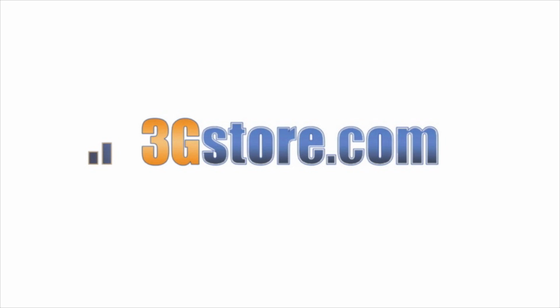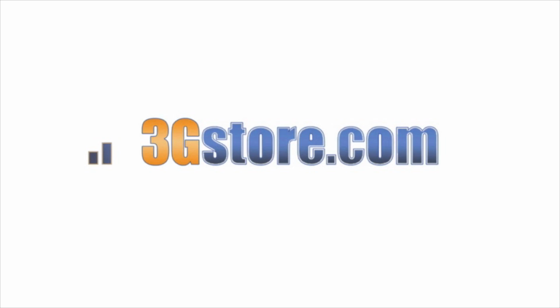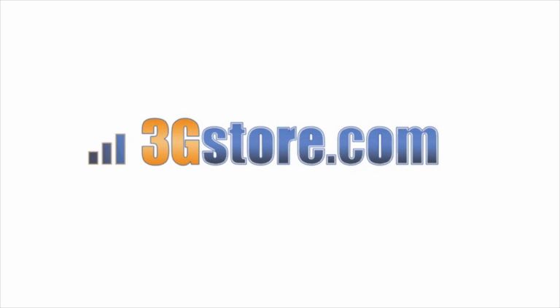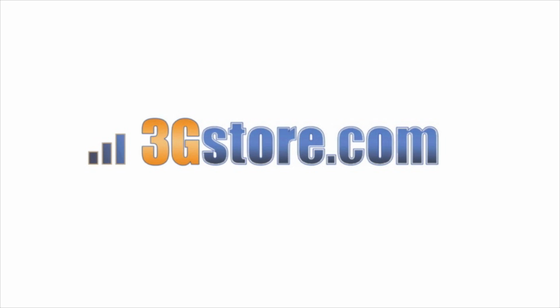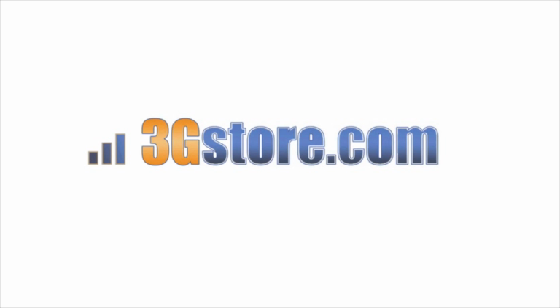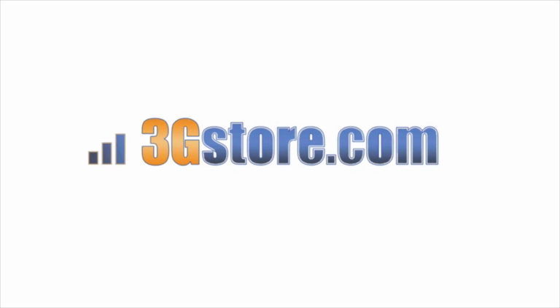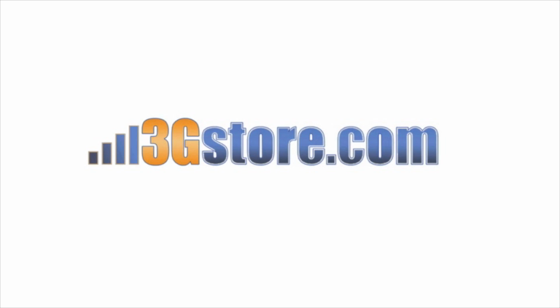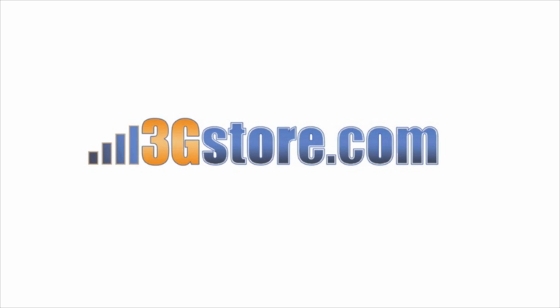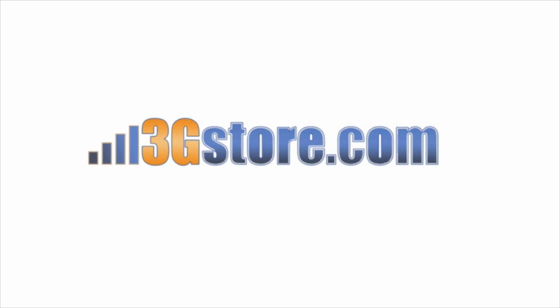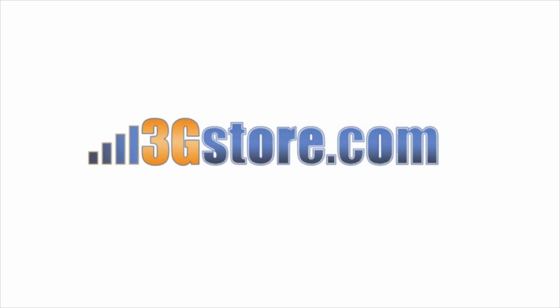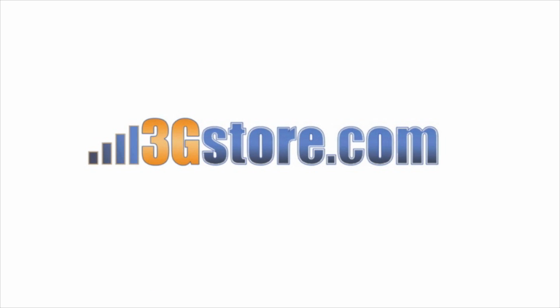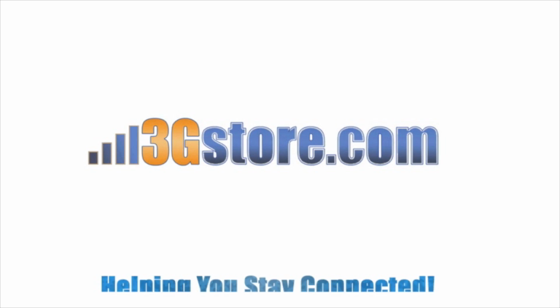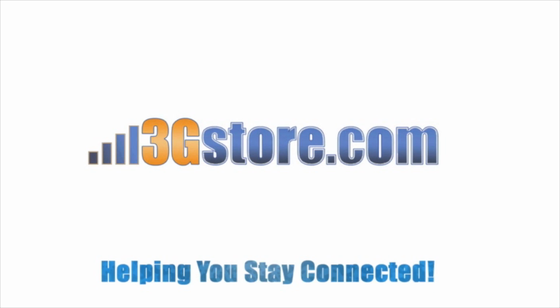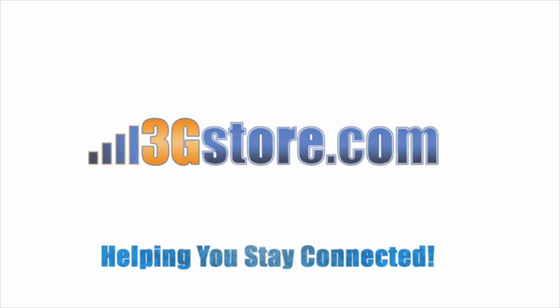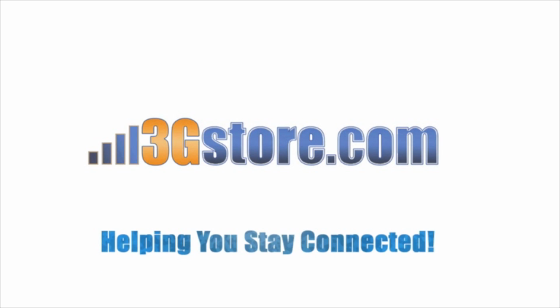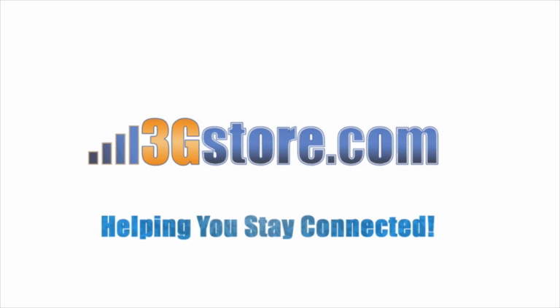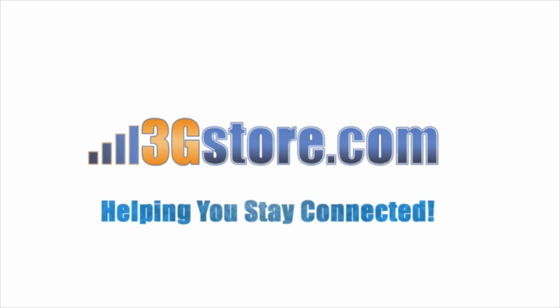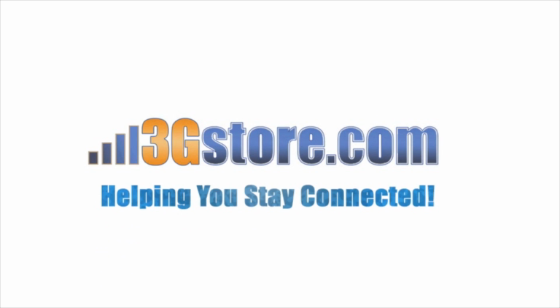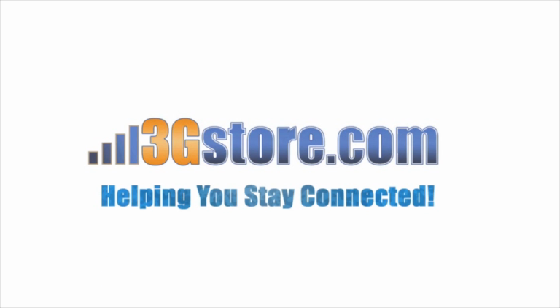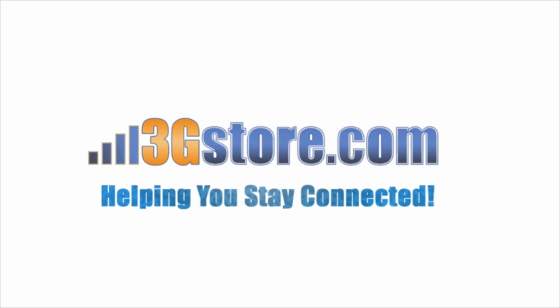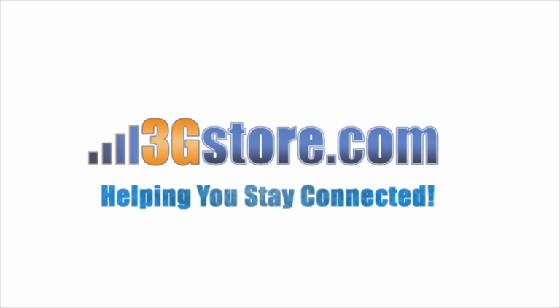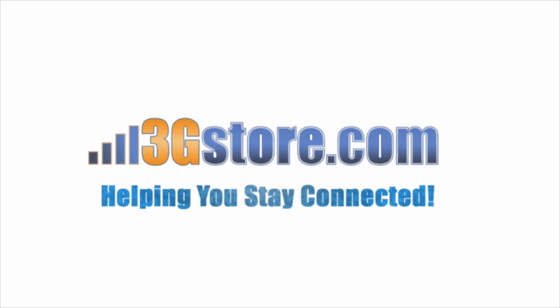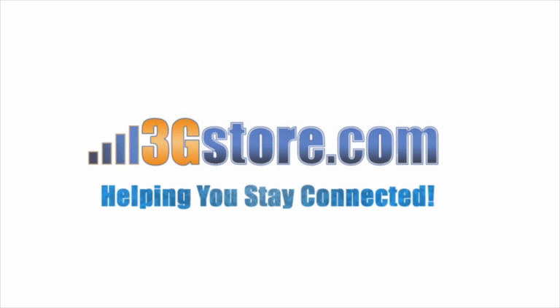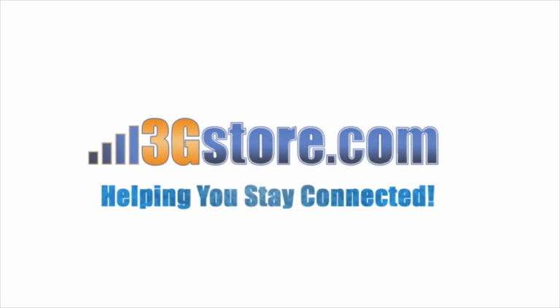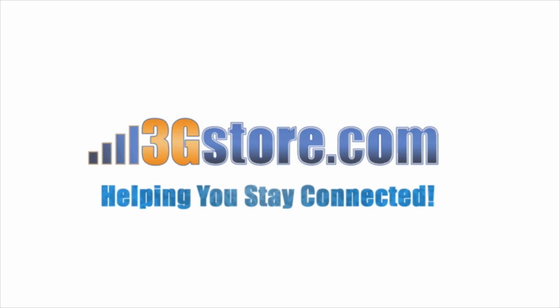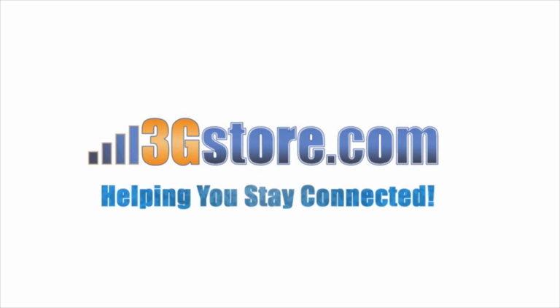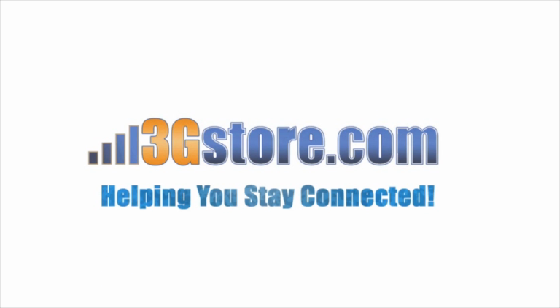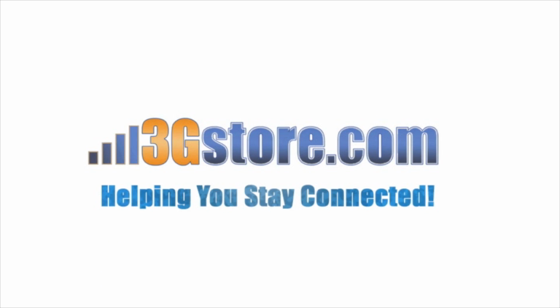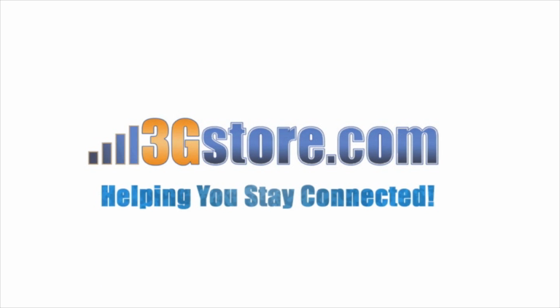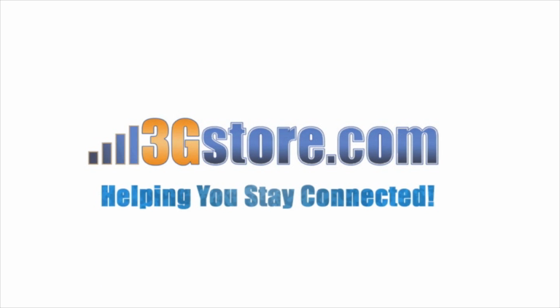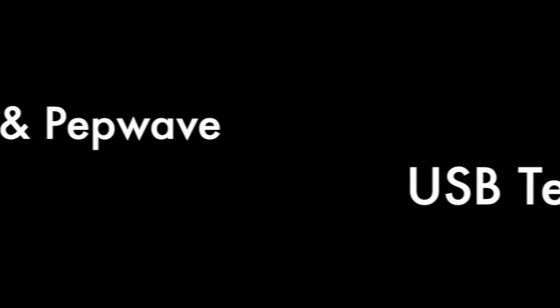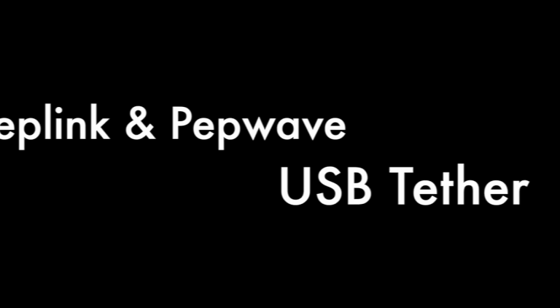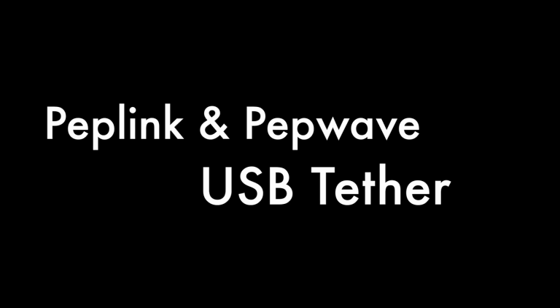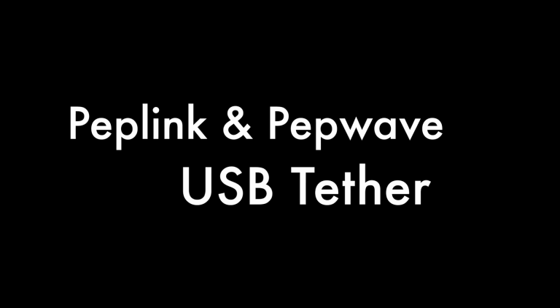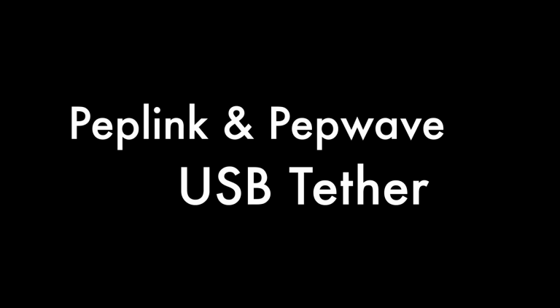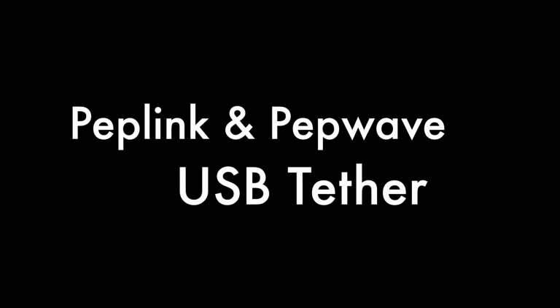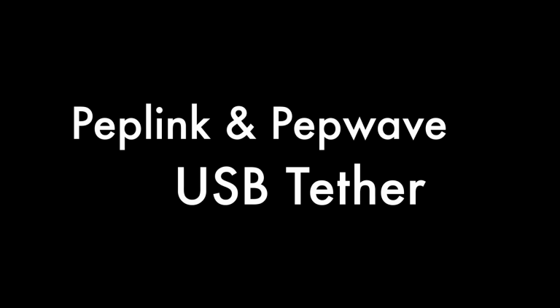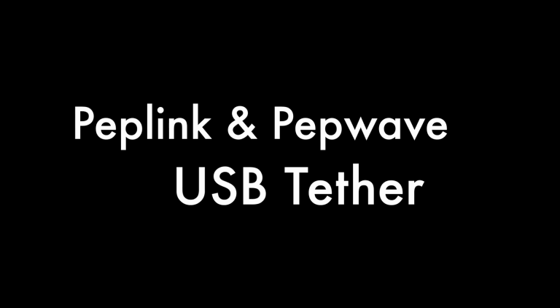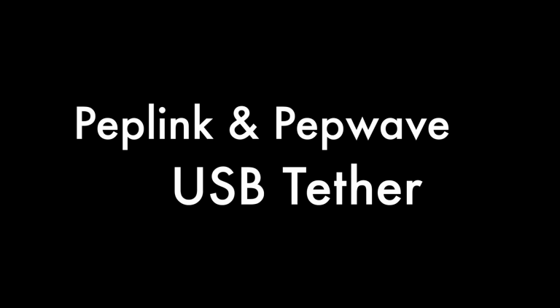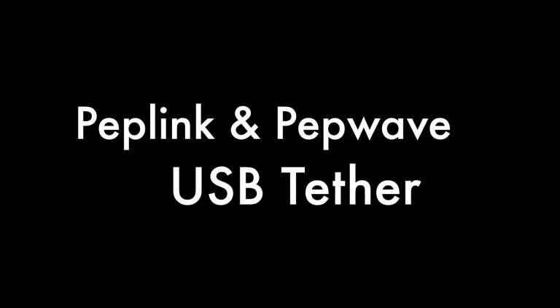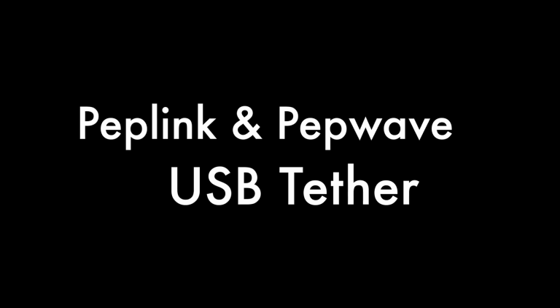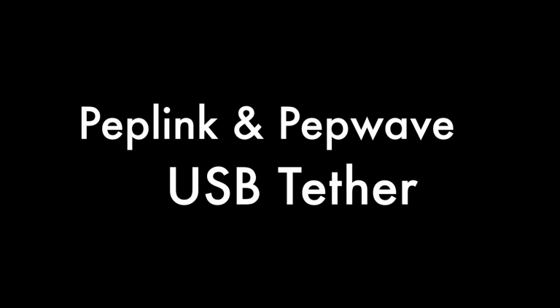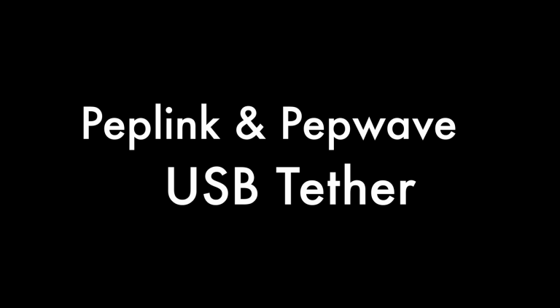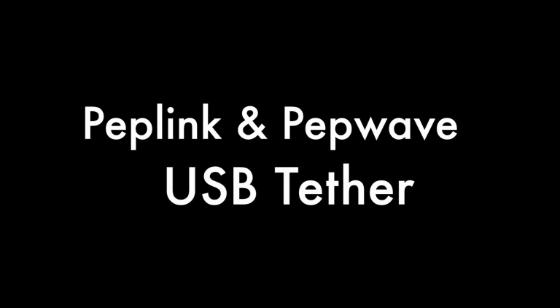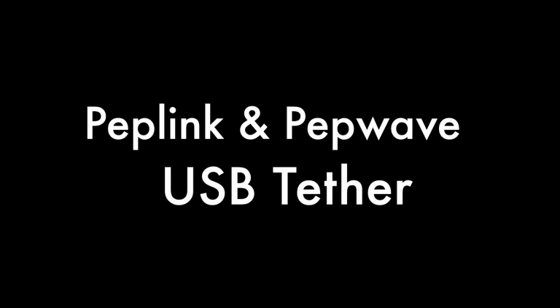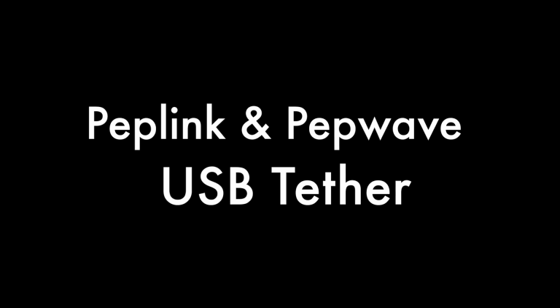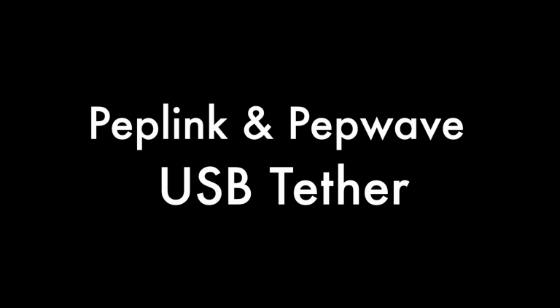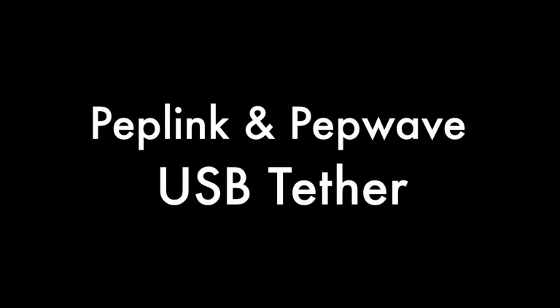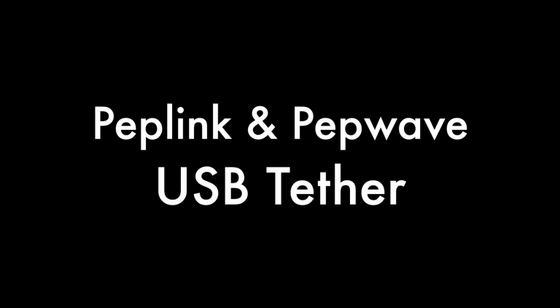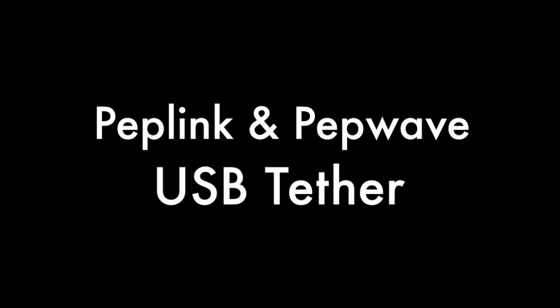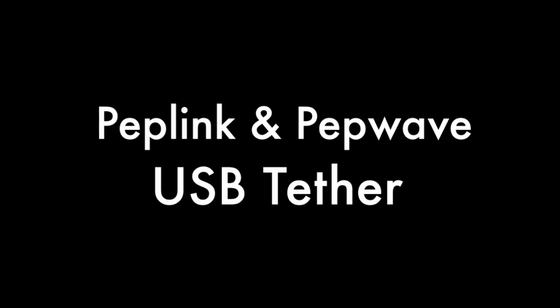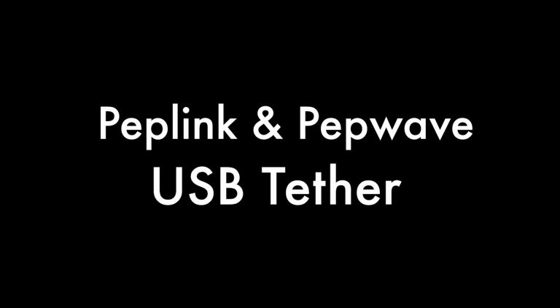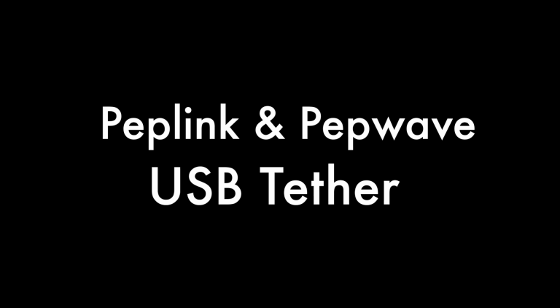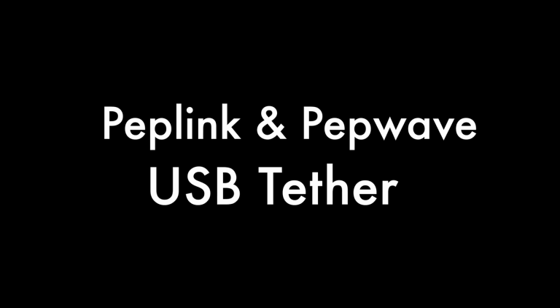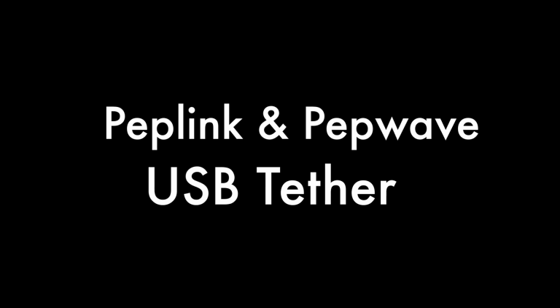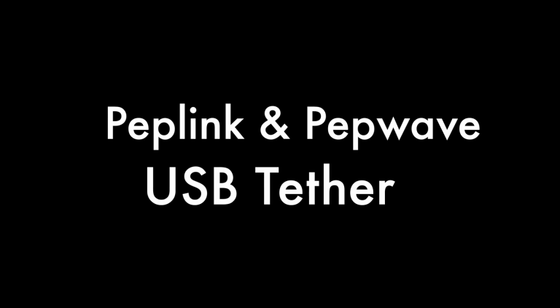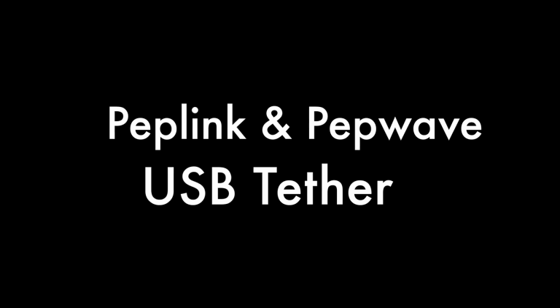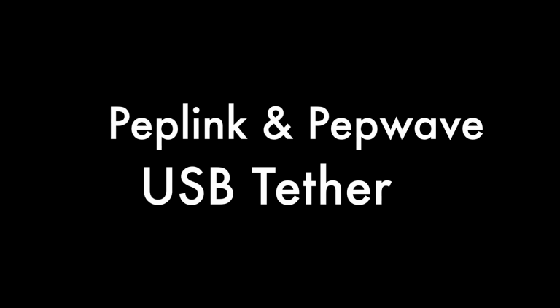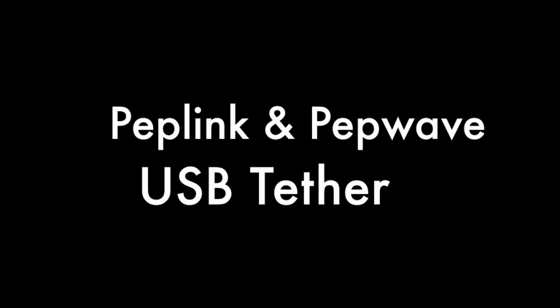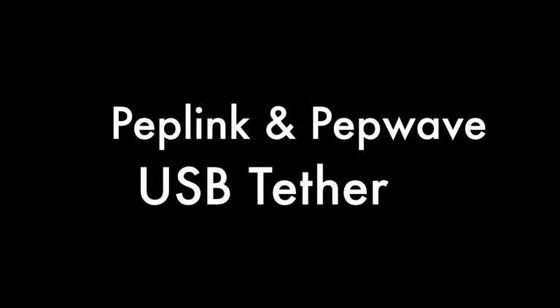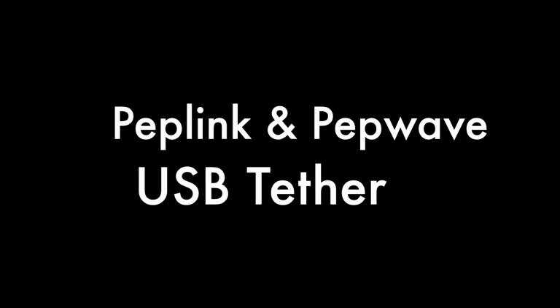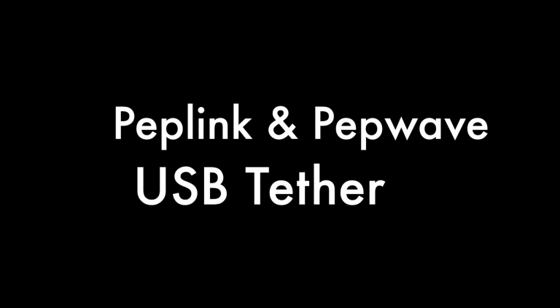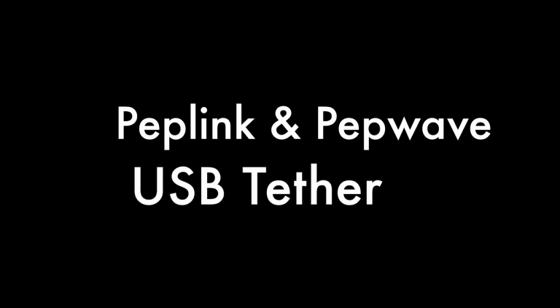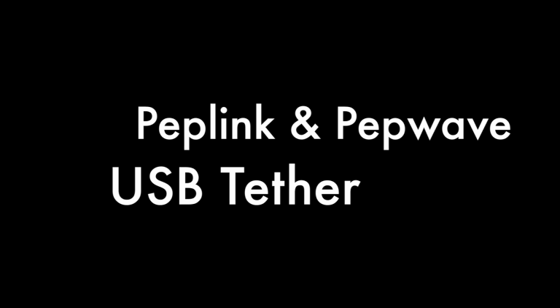Hello, this is Kevin with 3G Store, and today we're going to take a look at USB tethering with PepLink and PepWave routers.